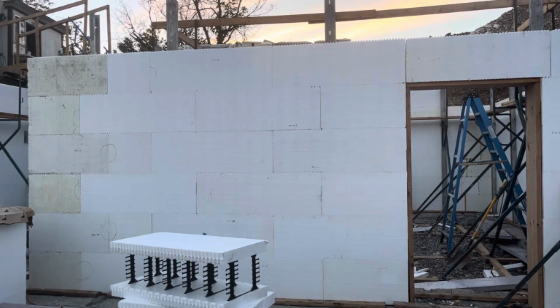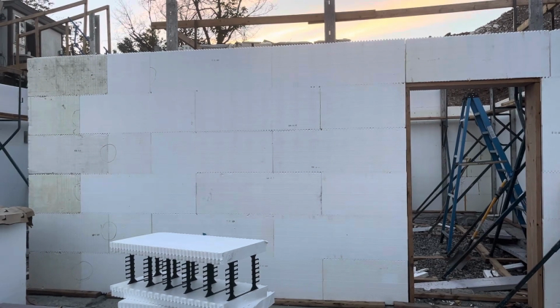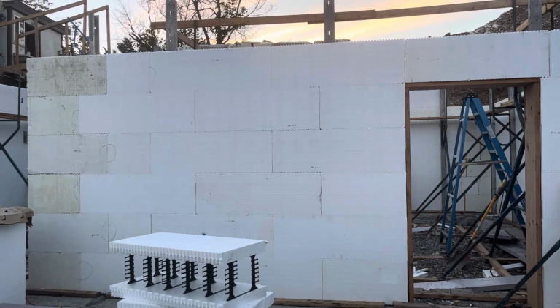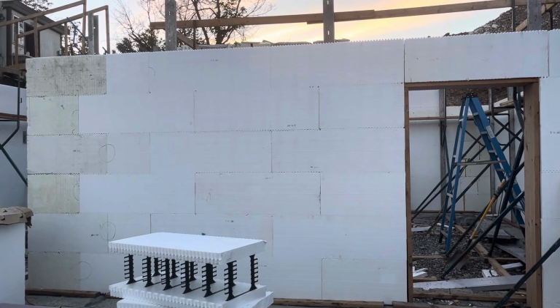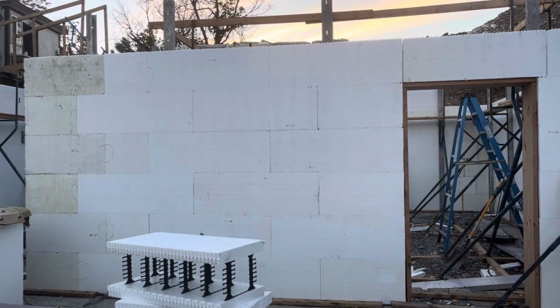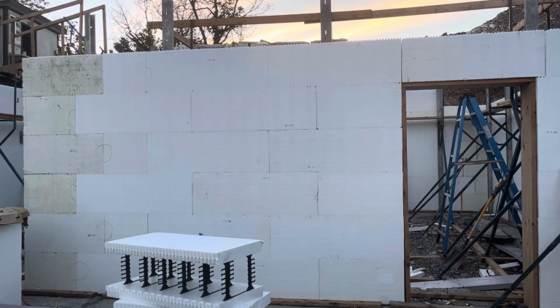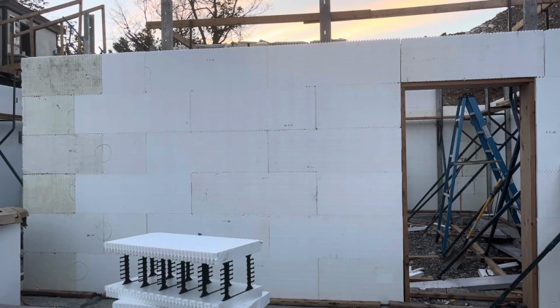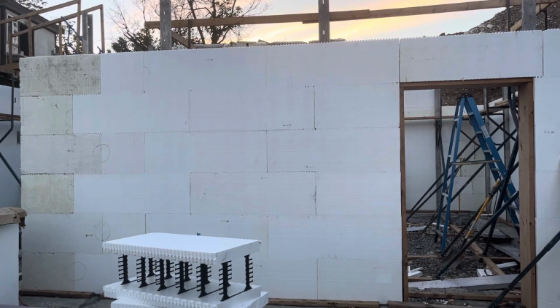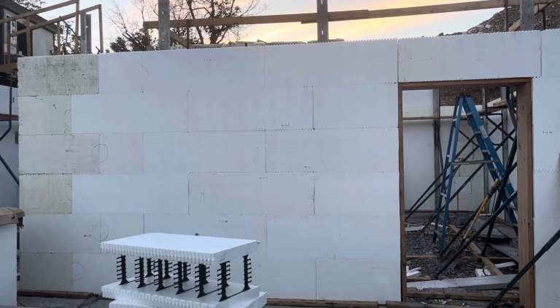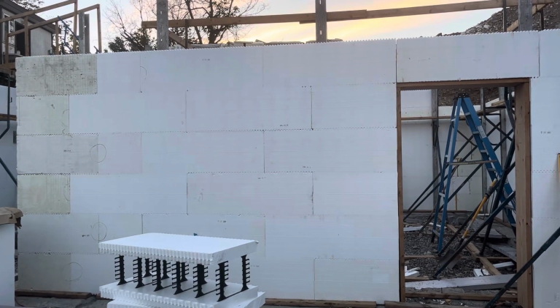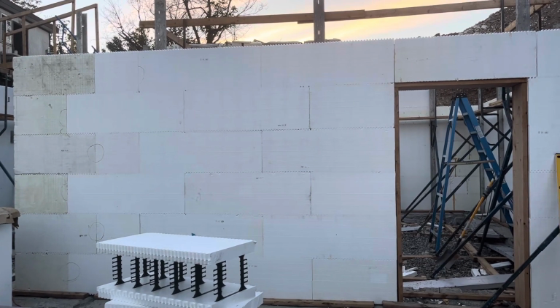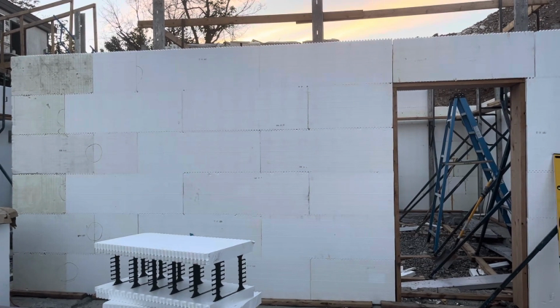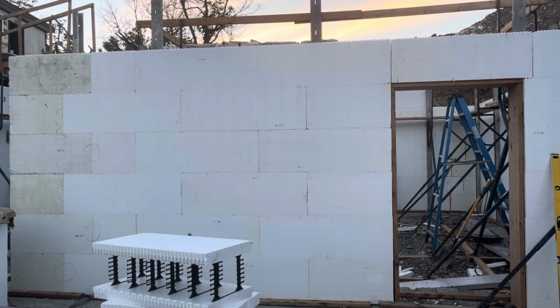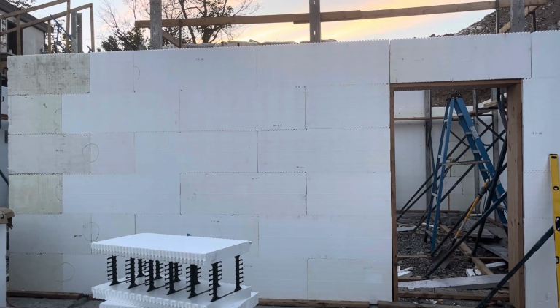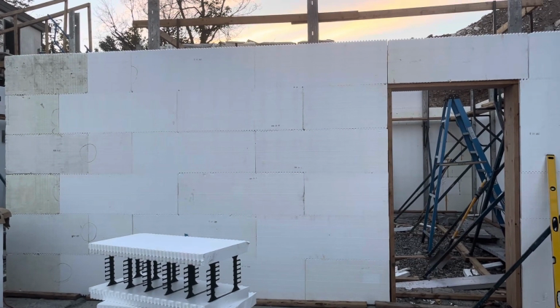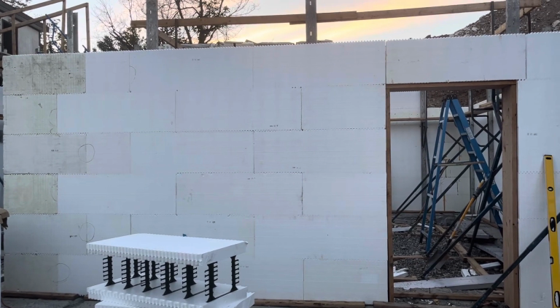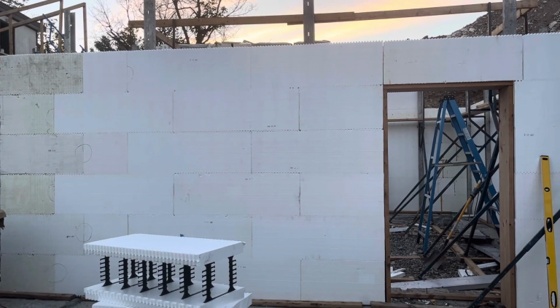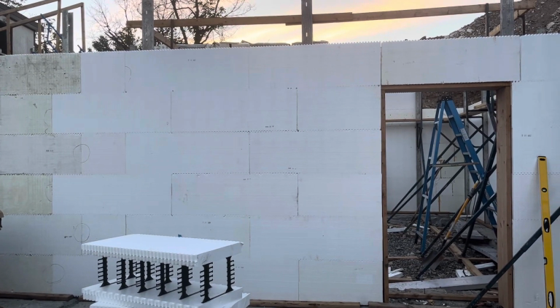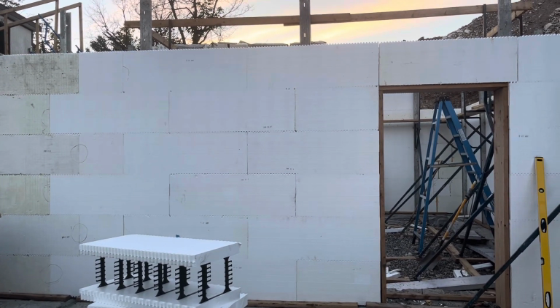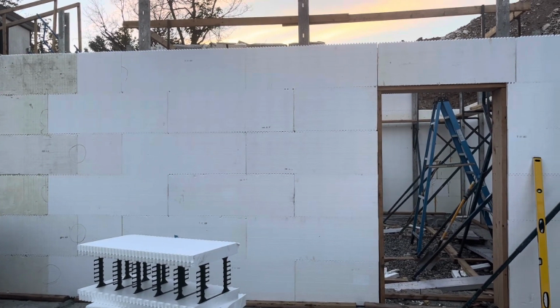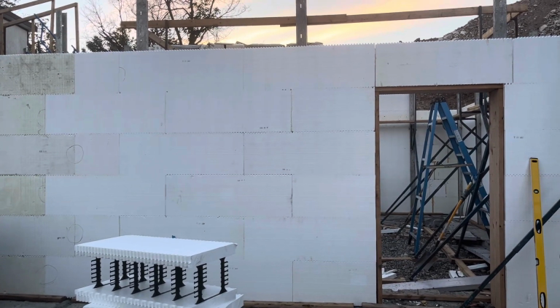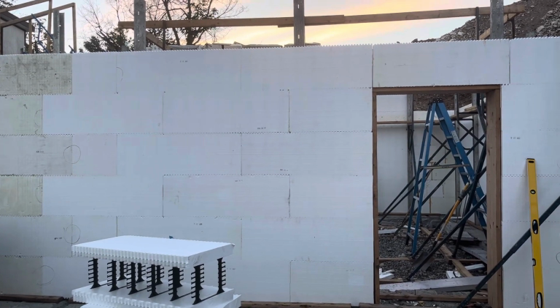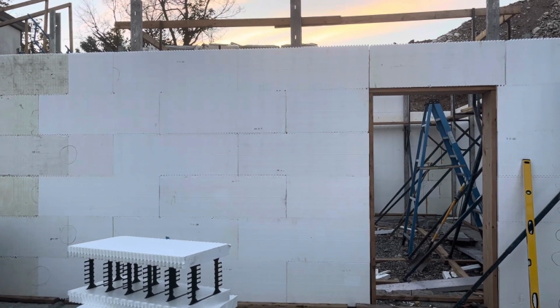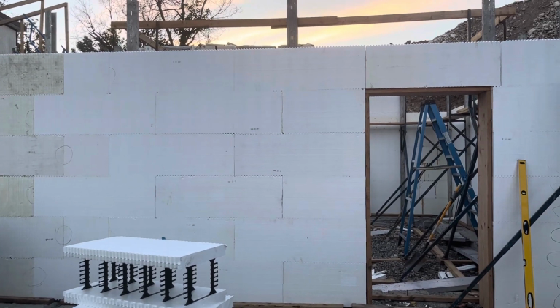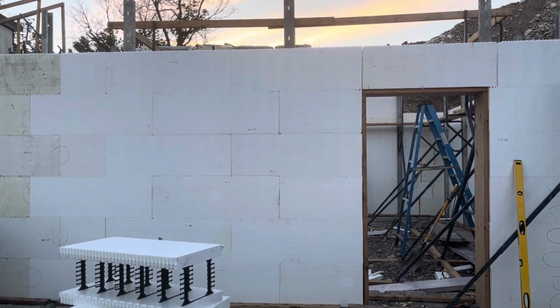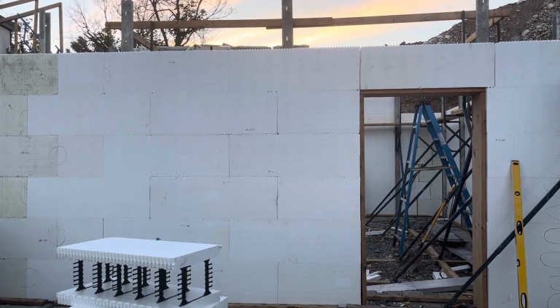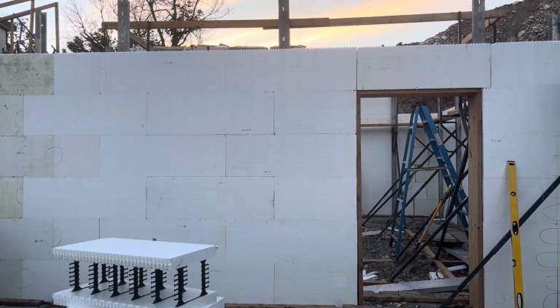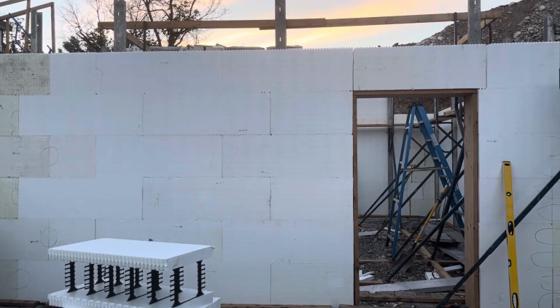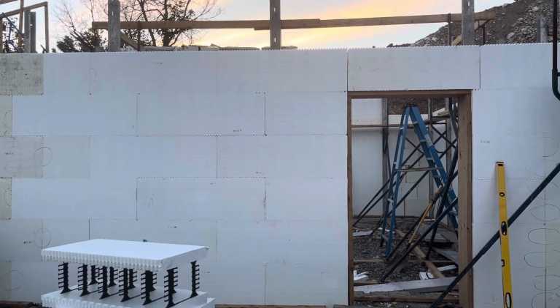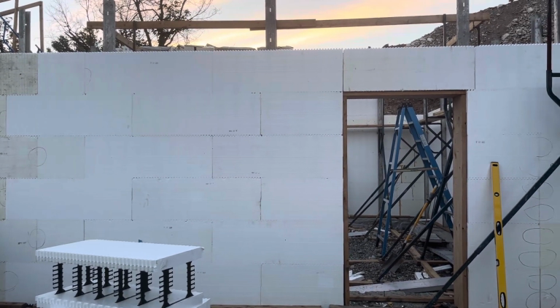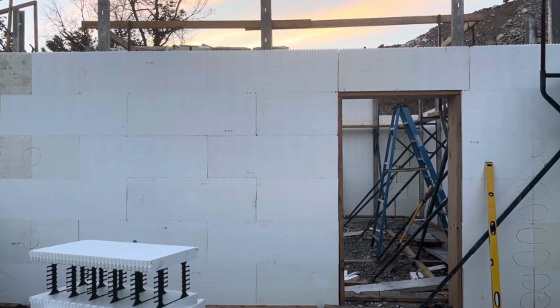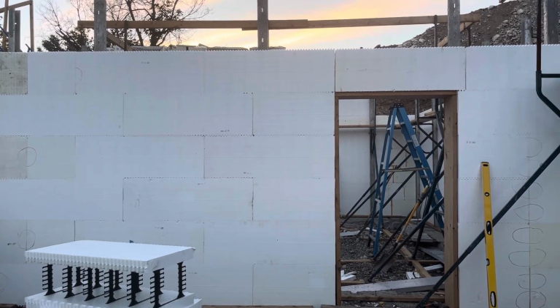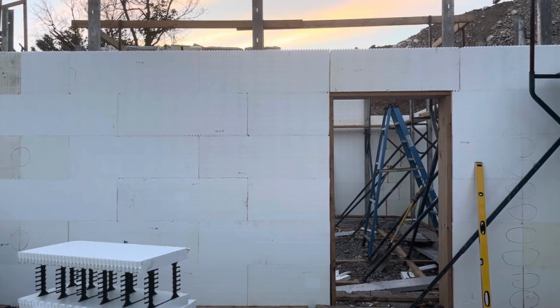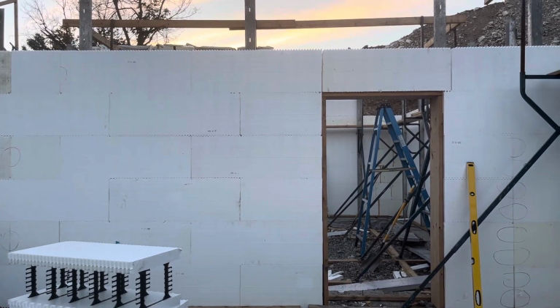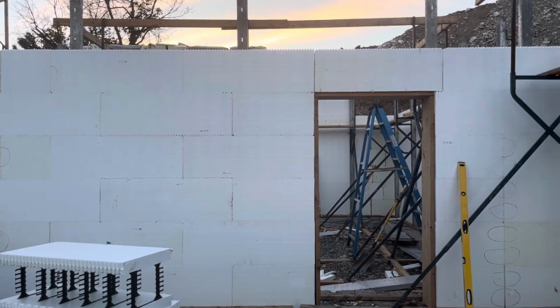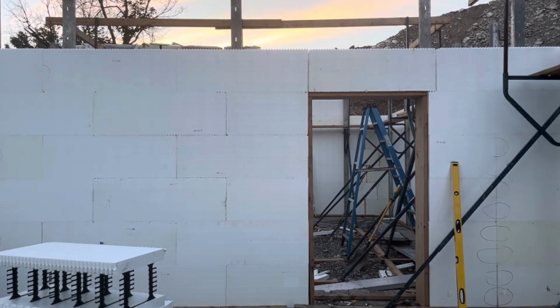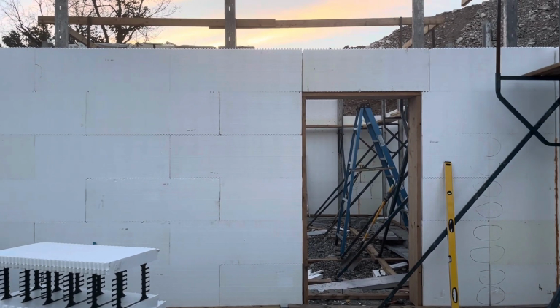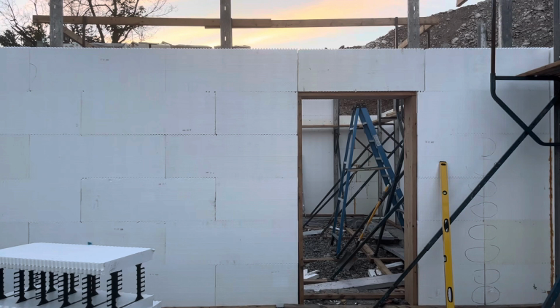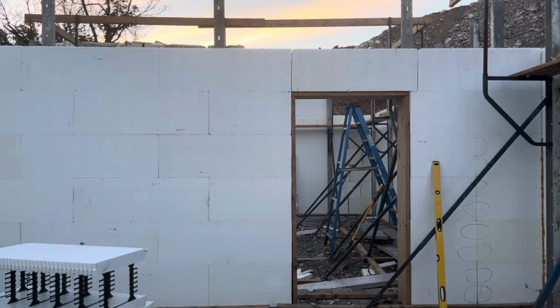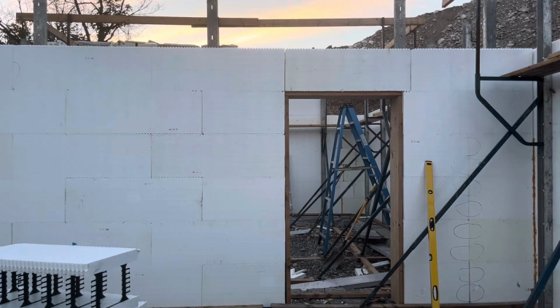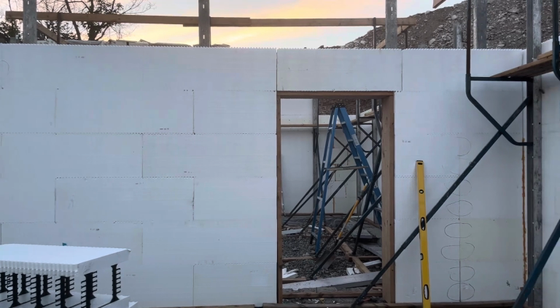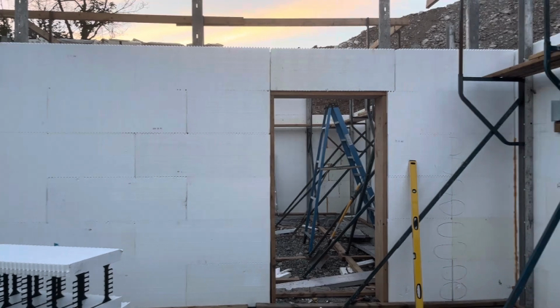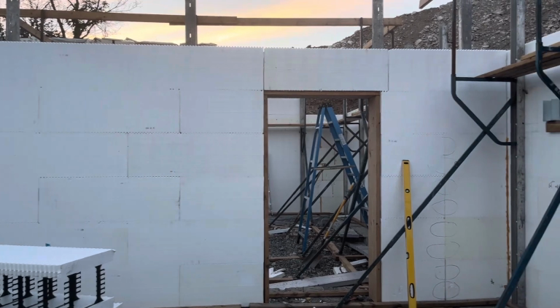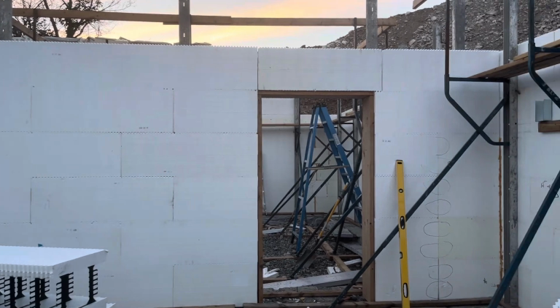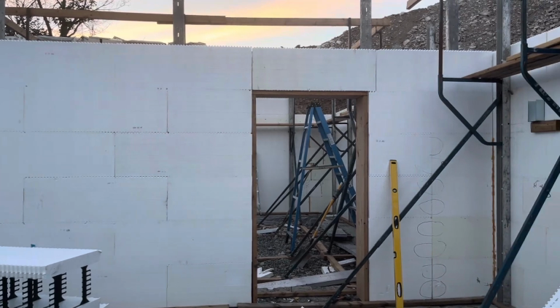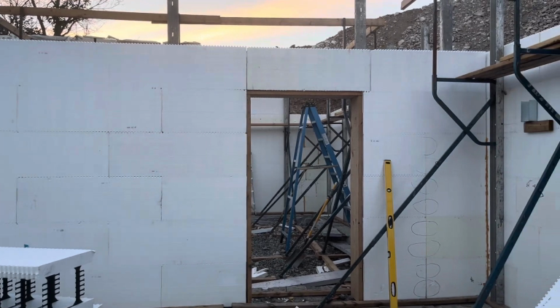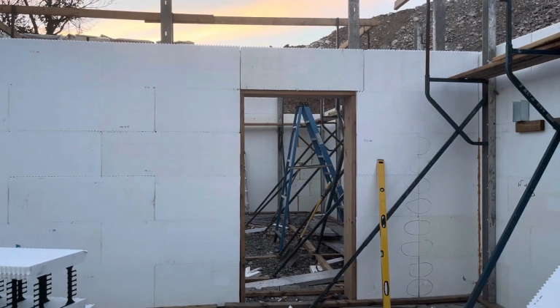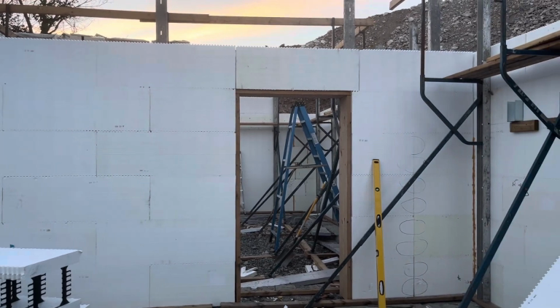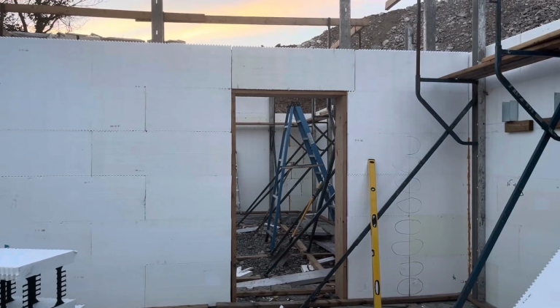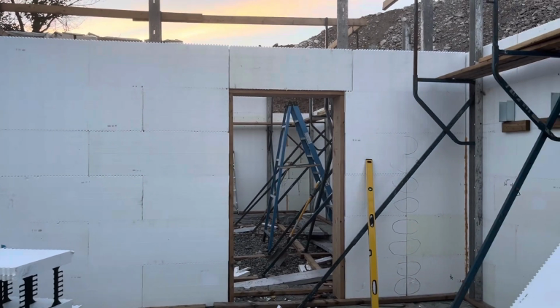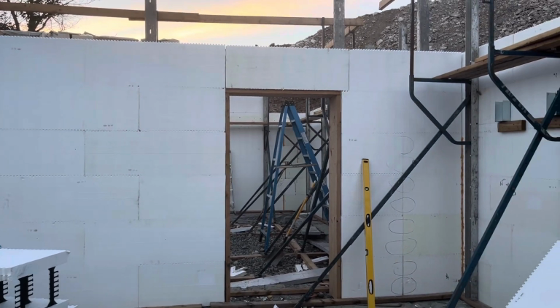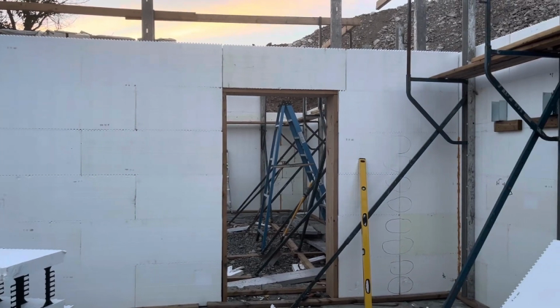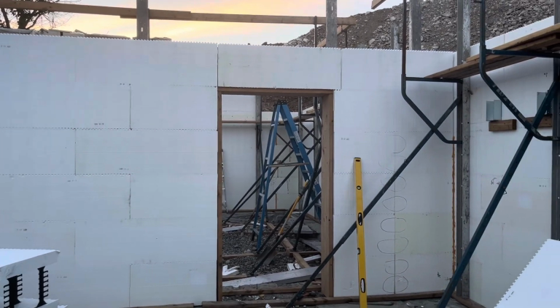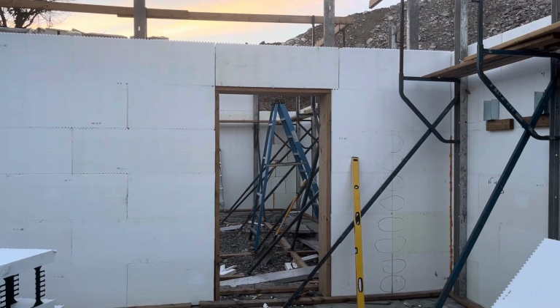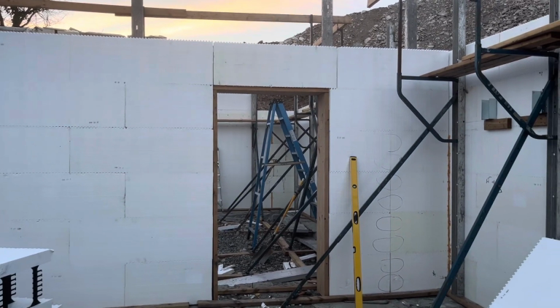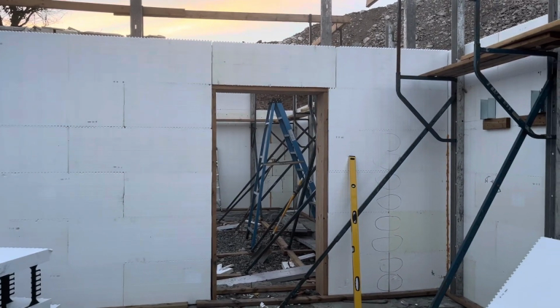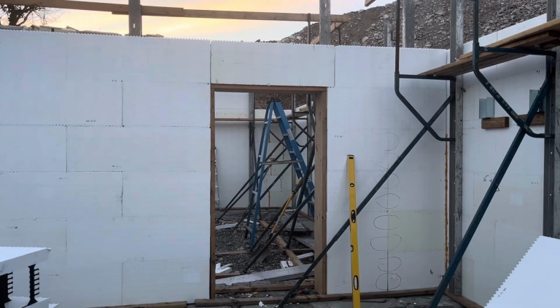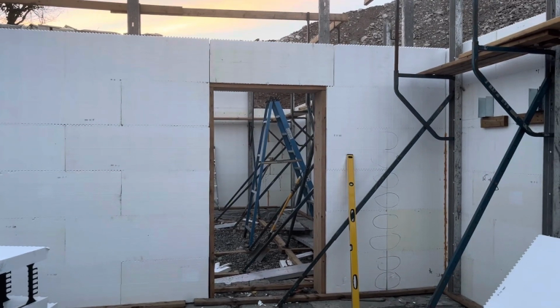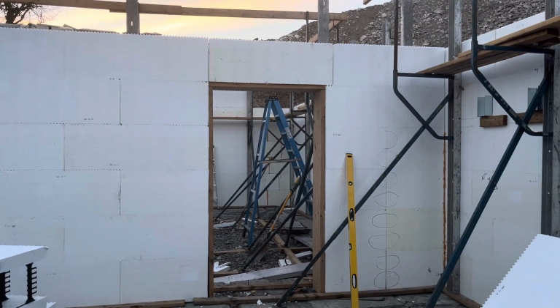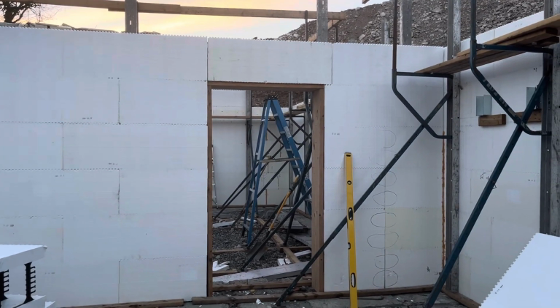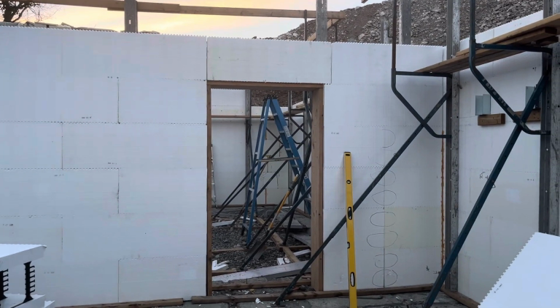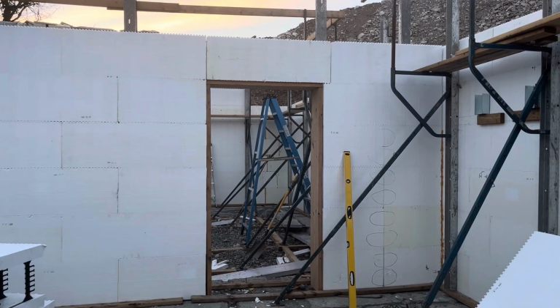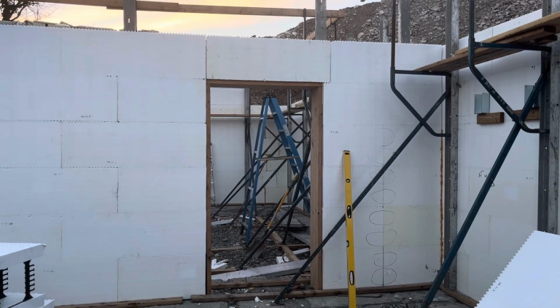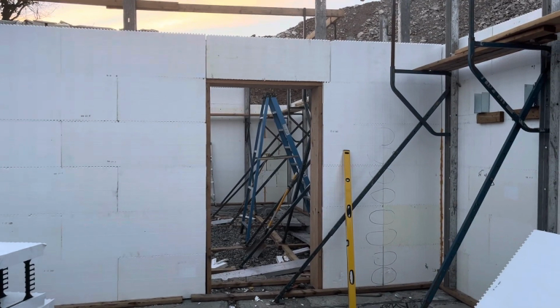Hopefully next week I'll be able to report that the first nine feet have been poured.